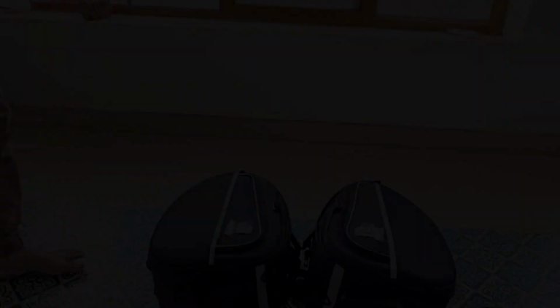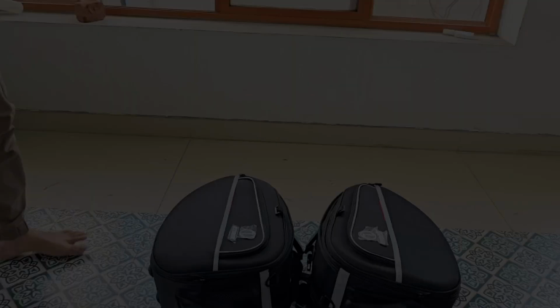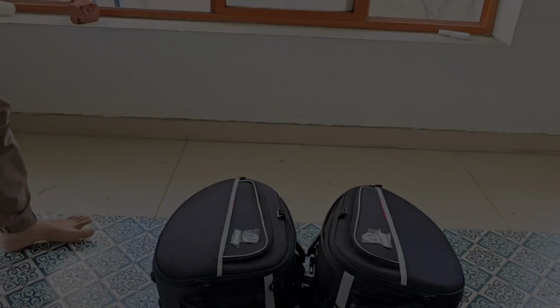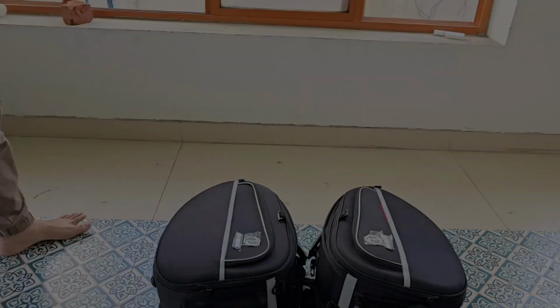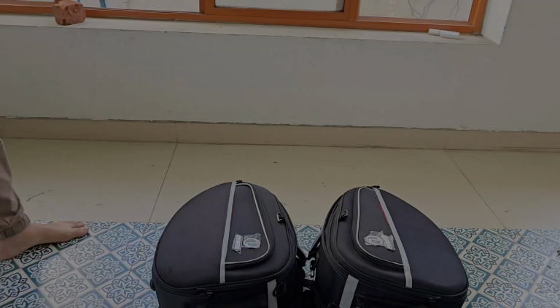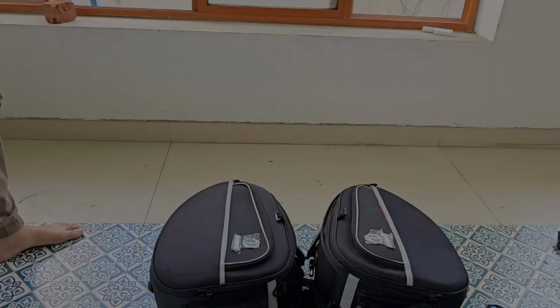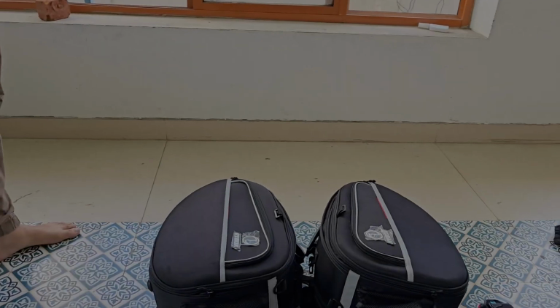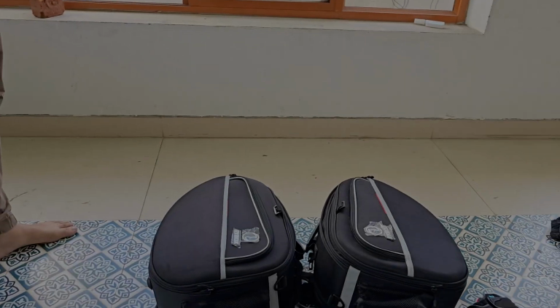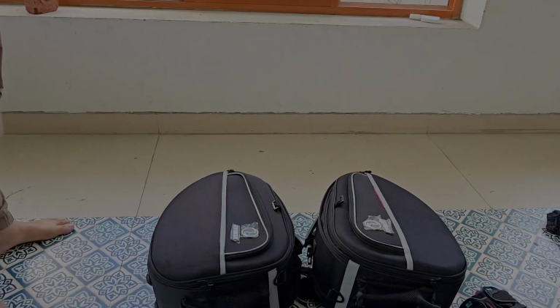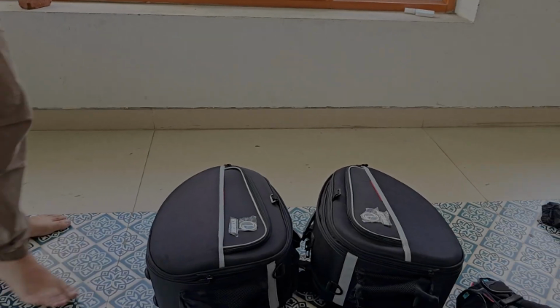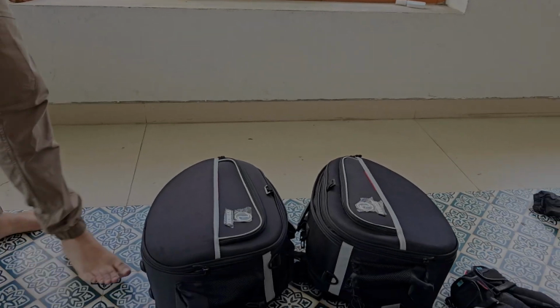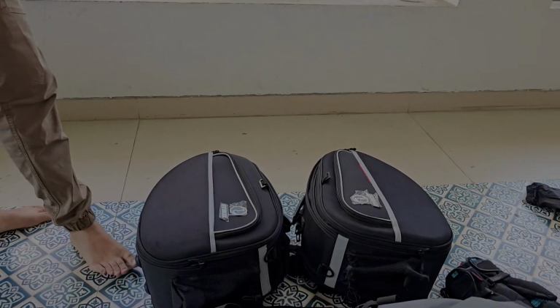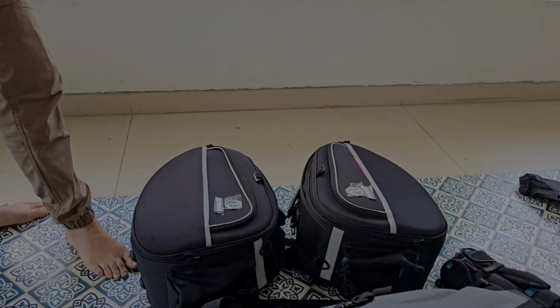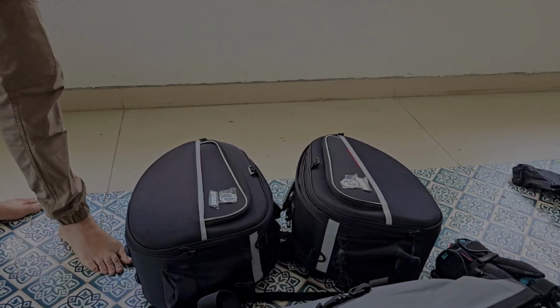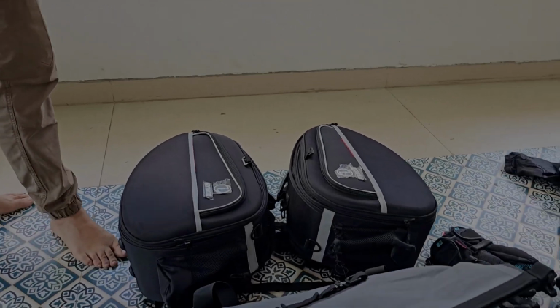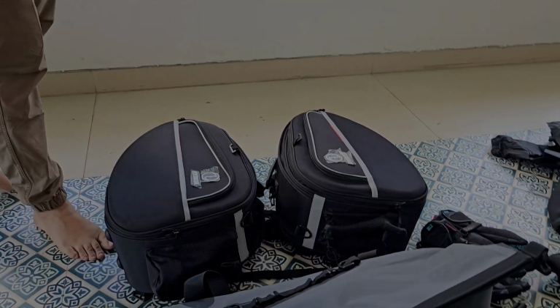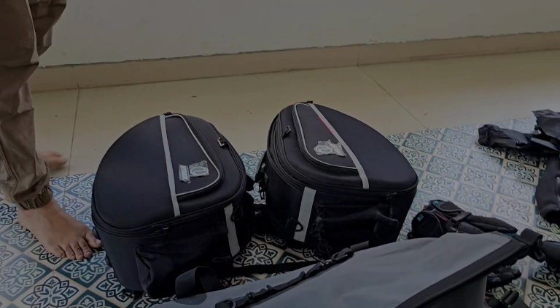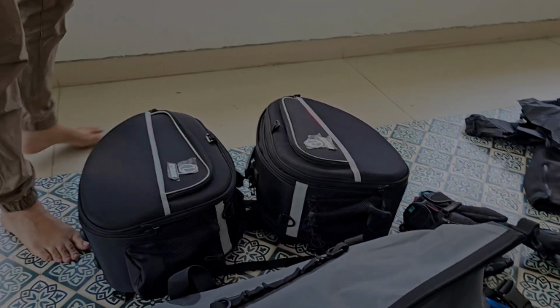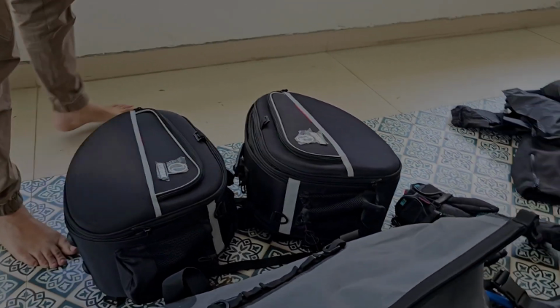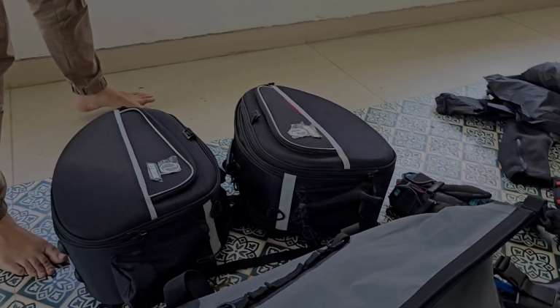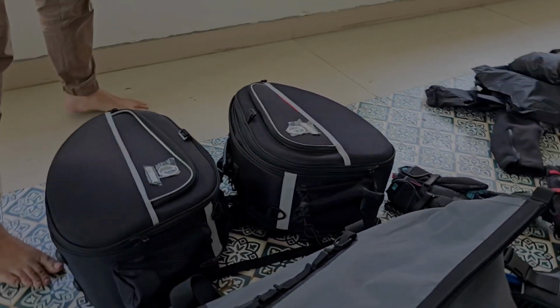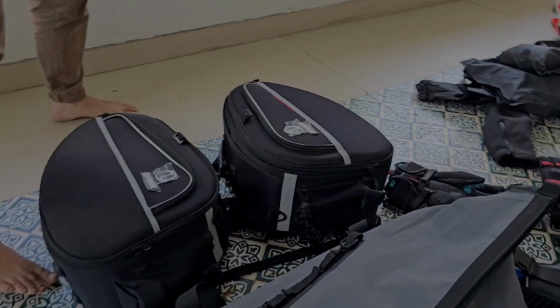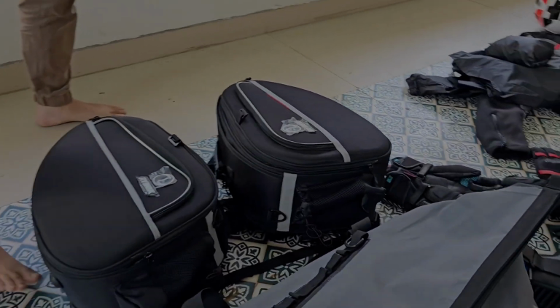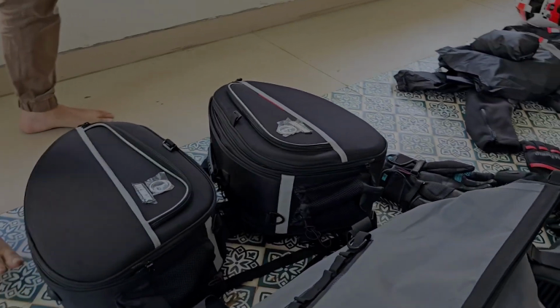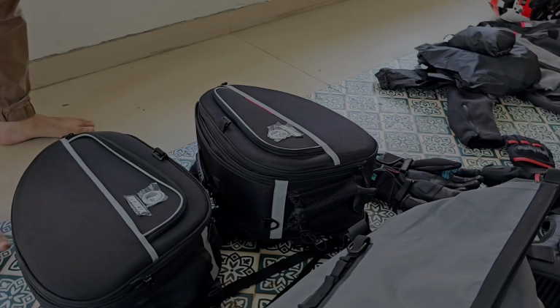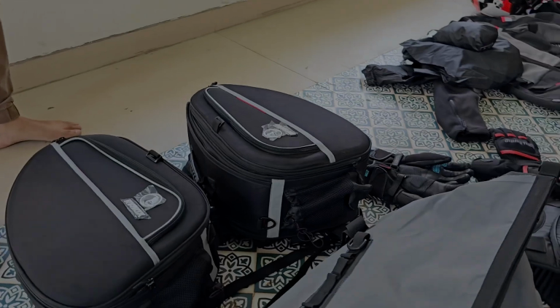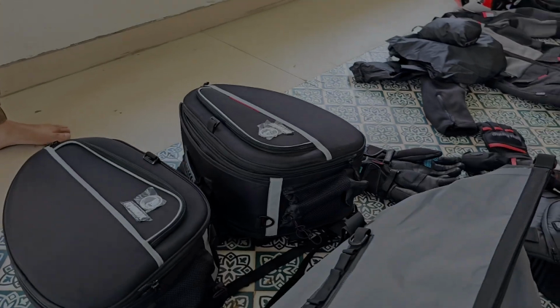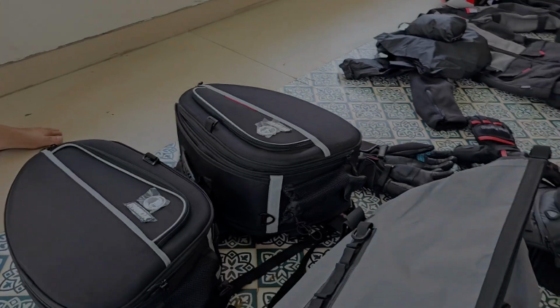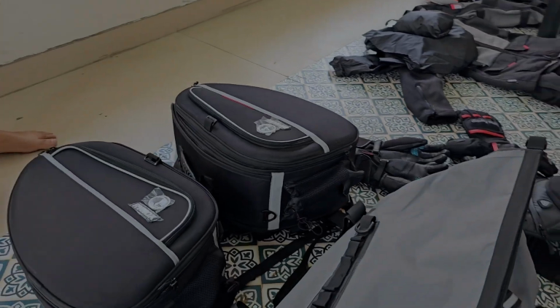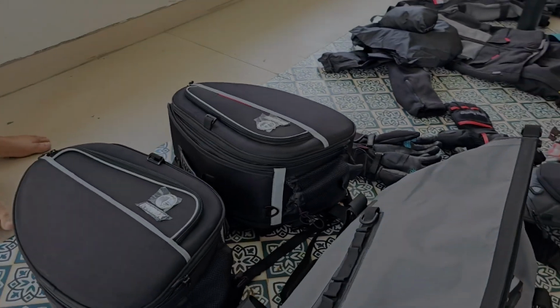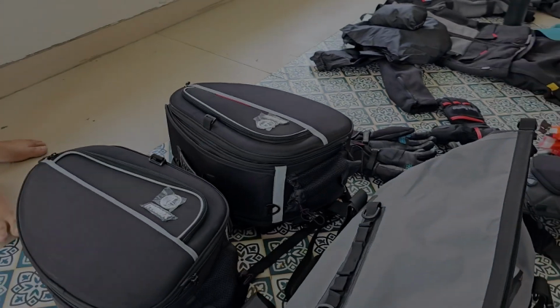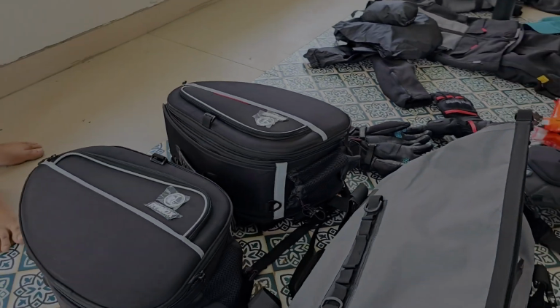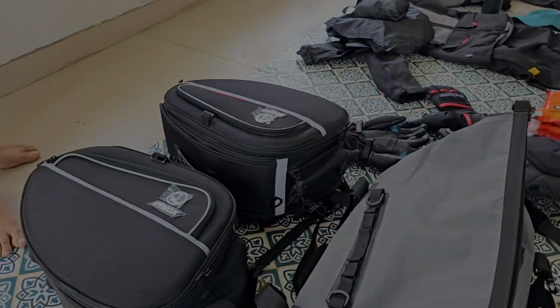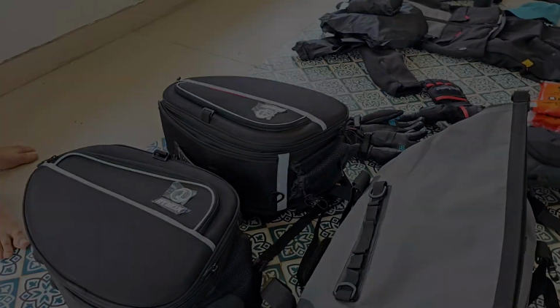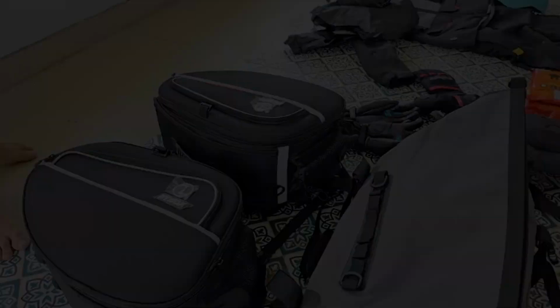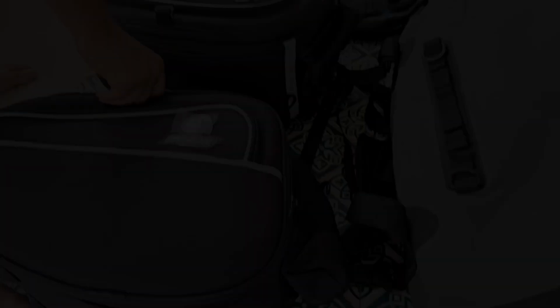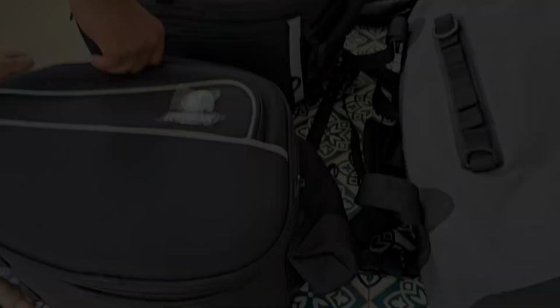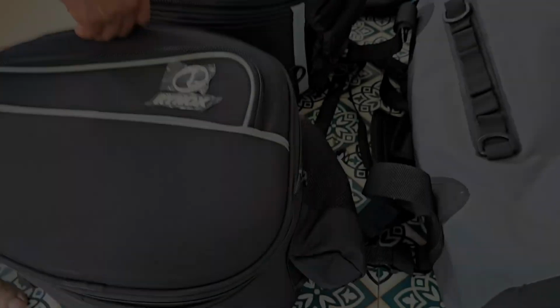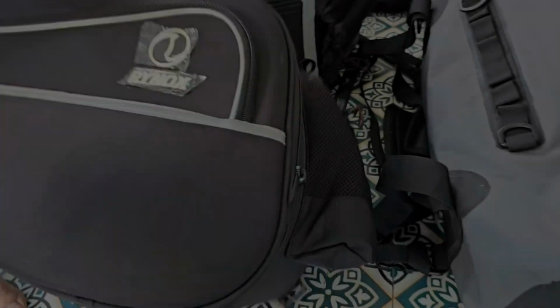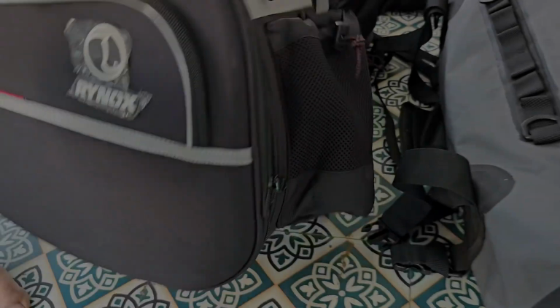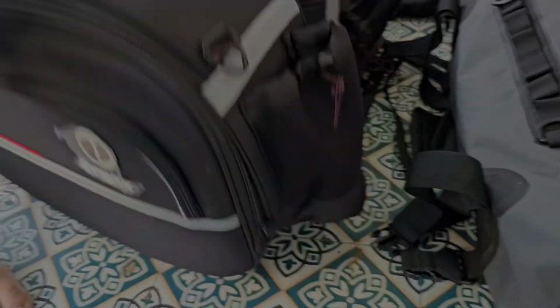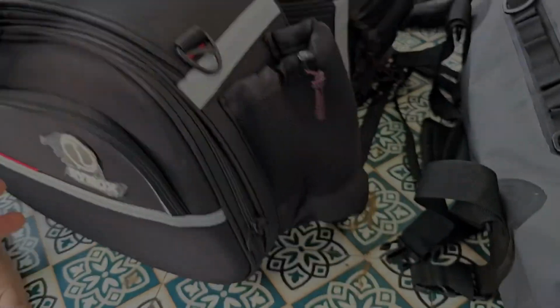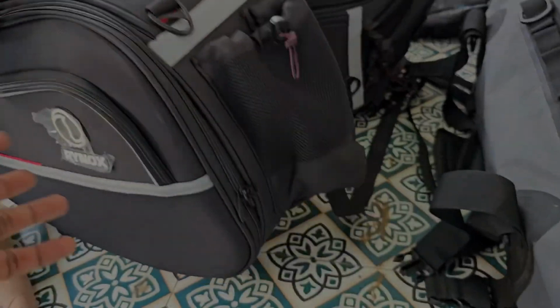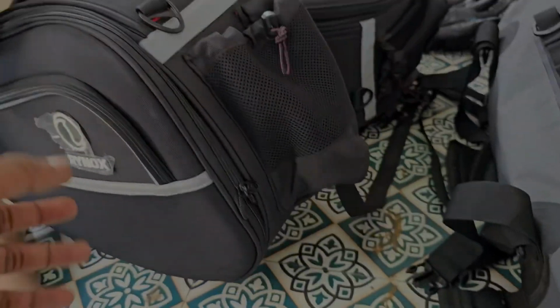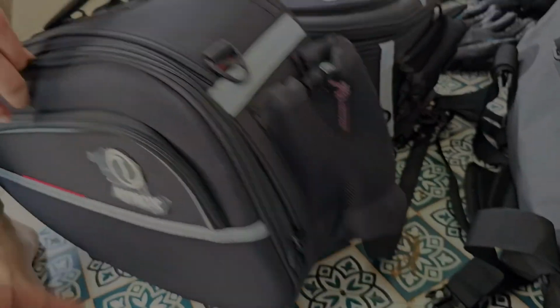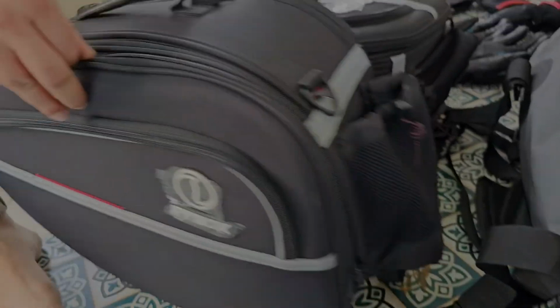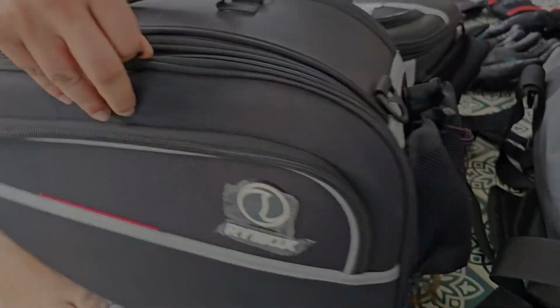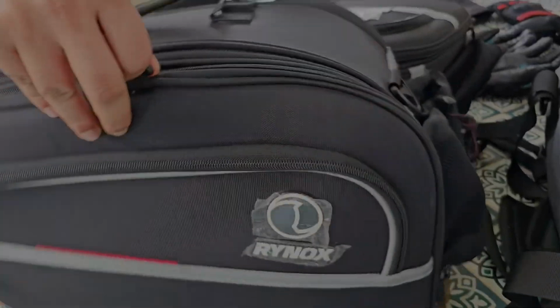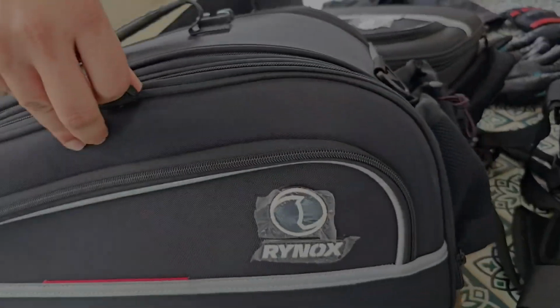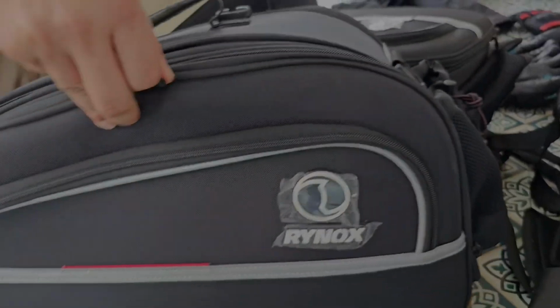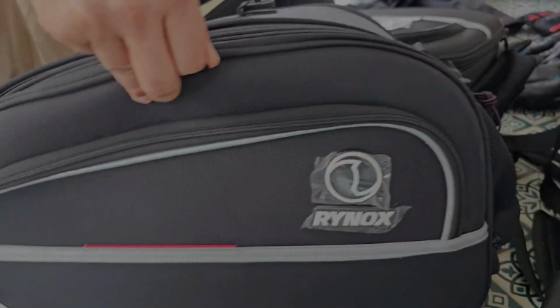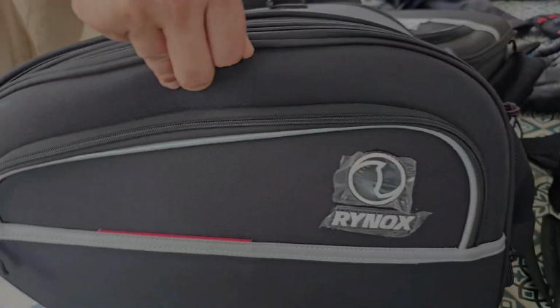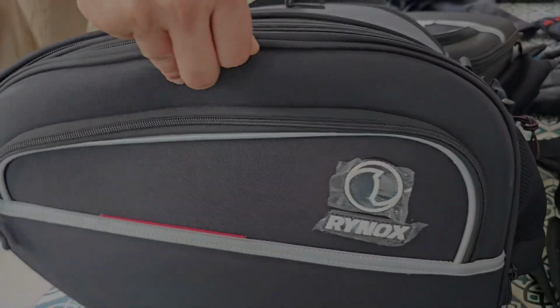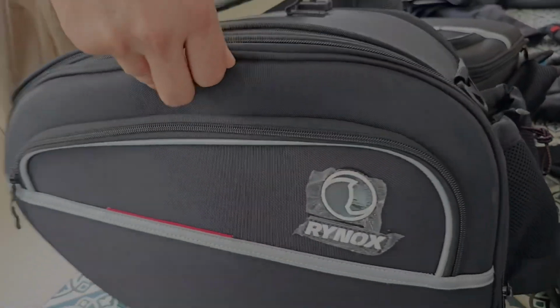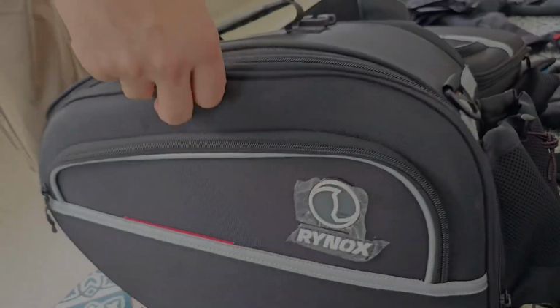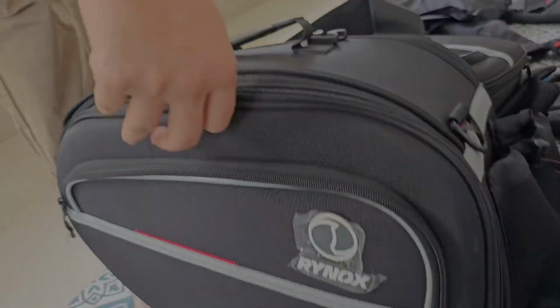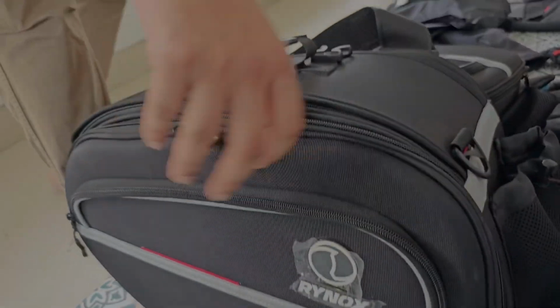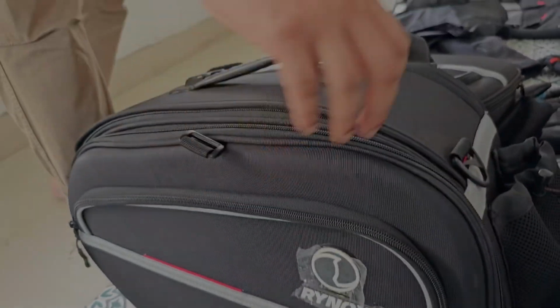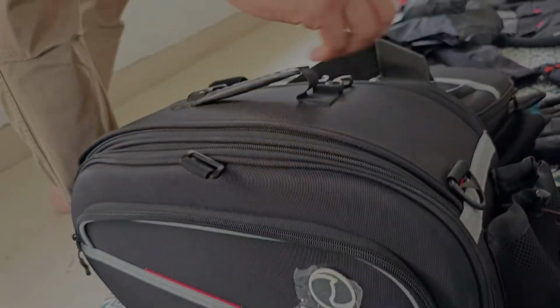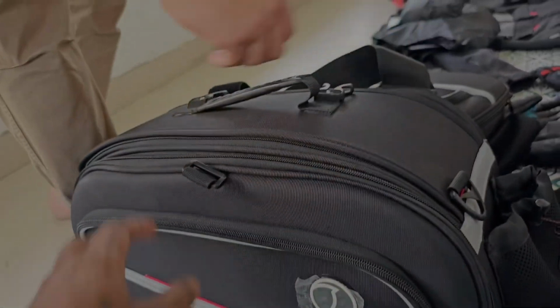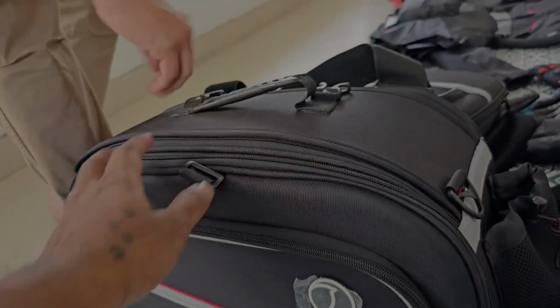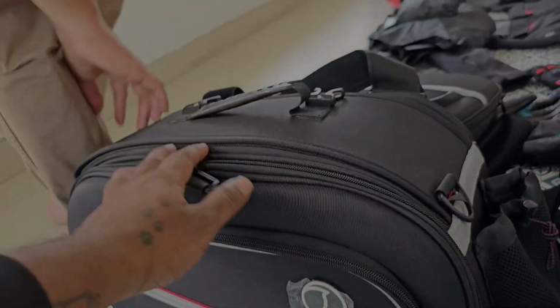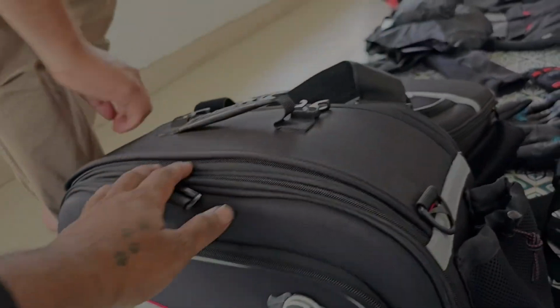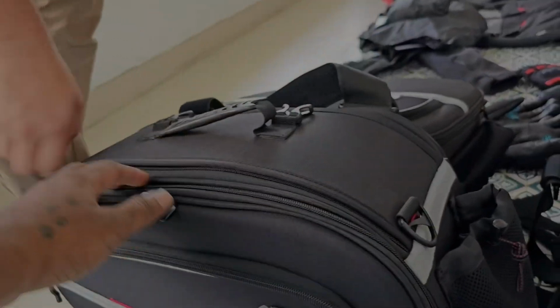The saddle bag is for the road. There are a puncture kit and water cans in it.